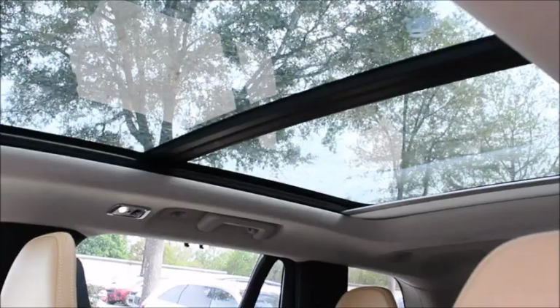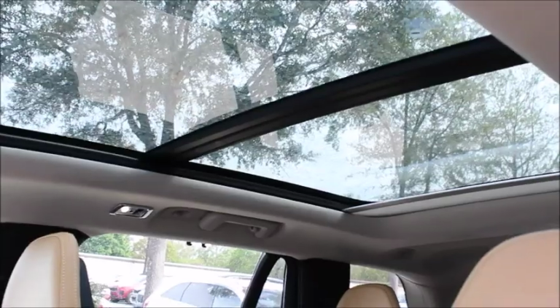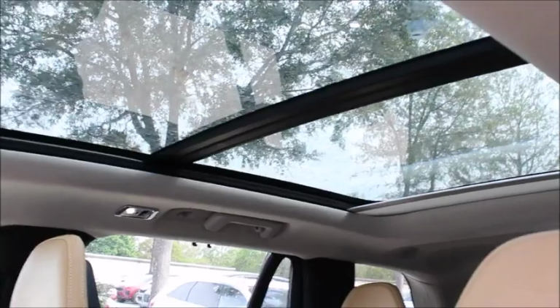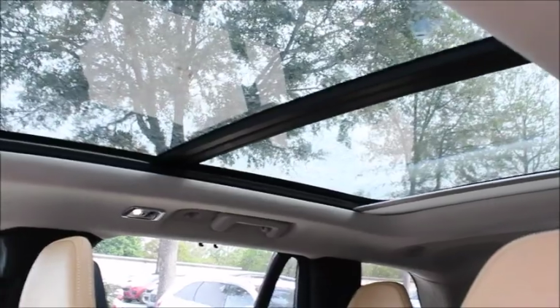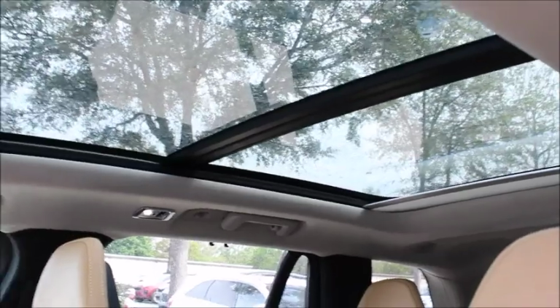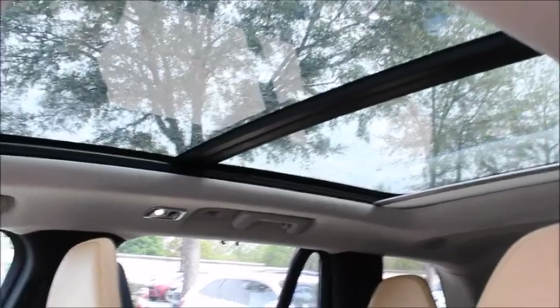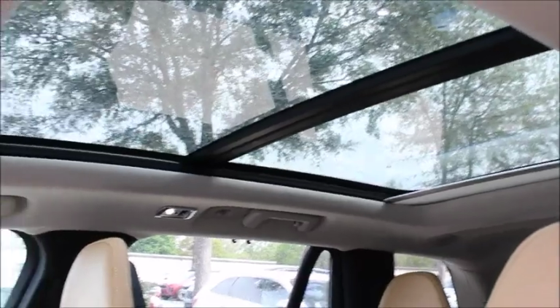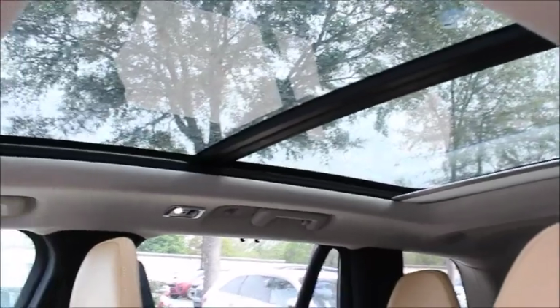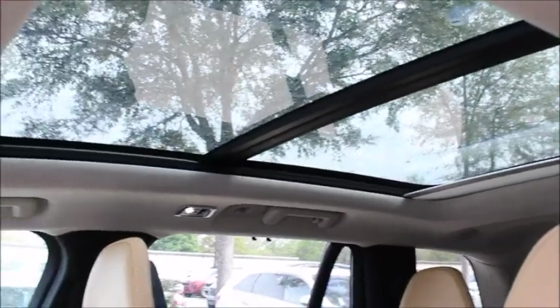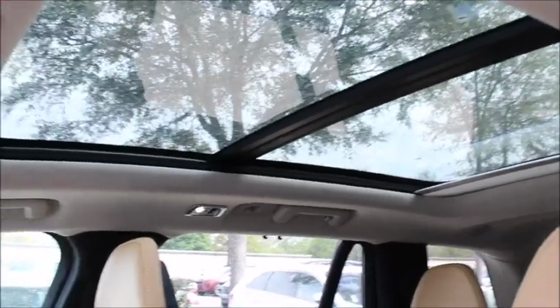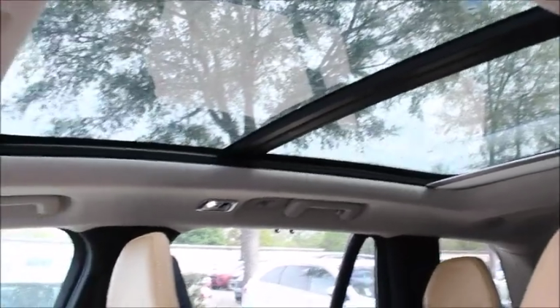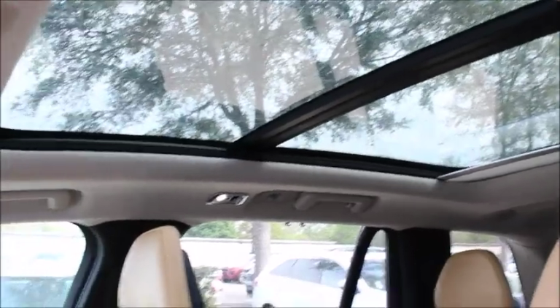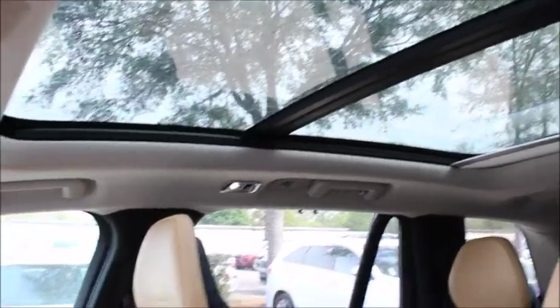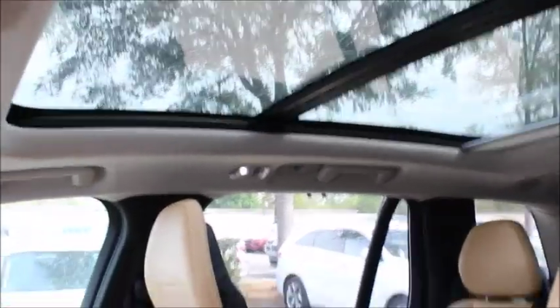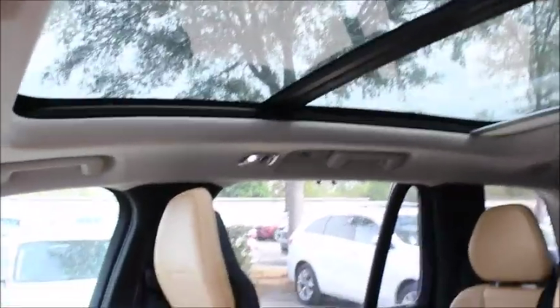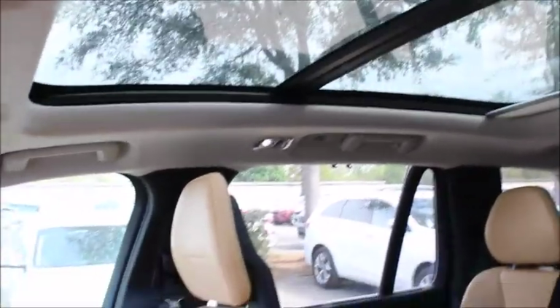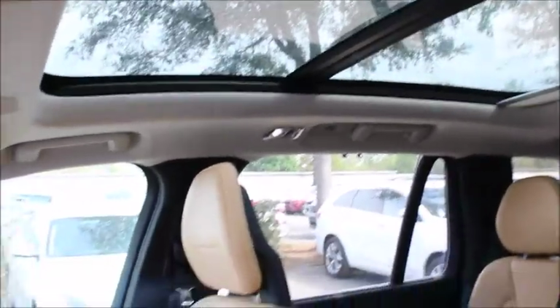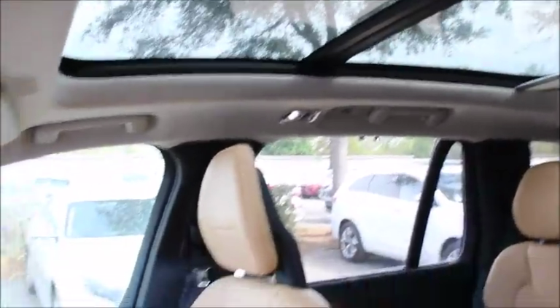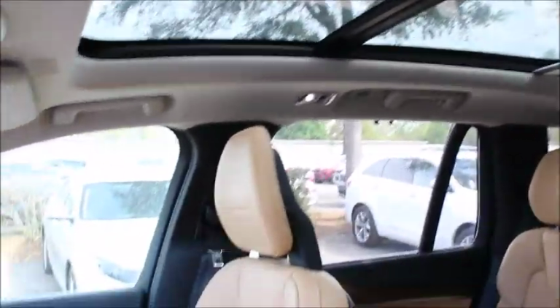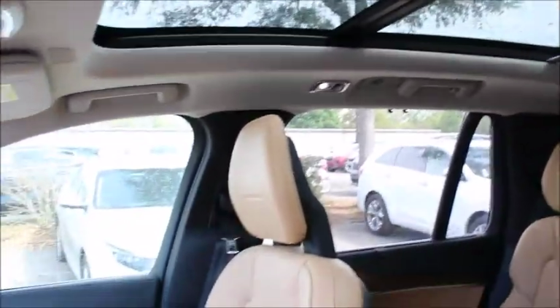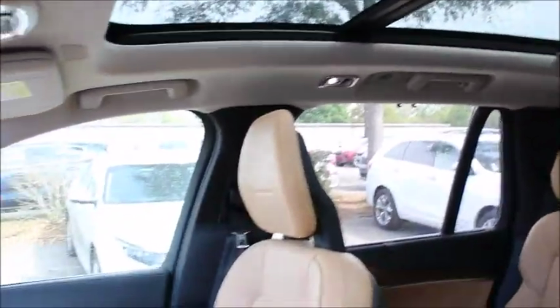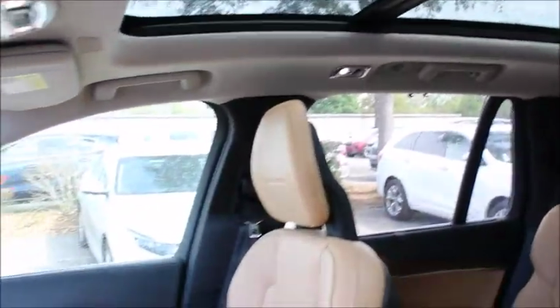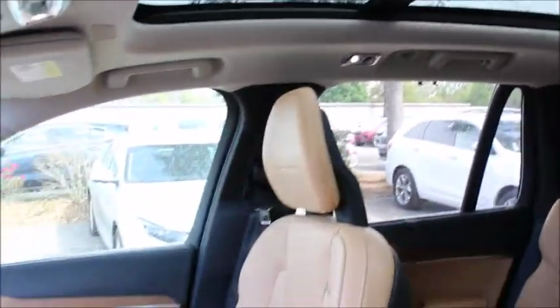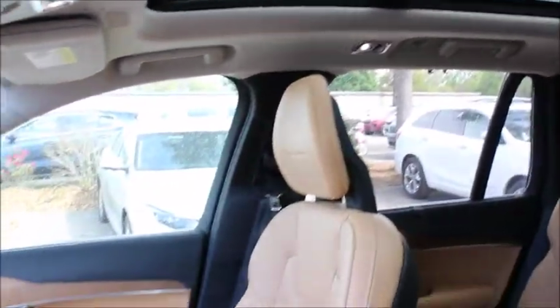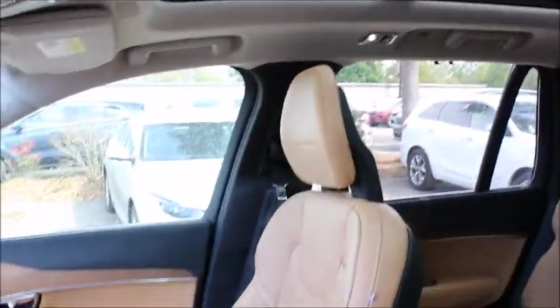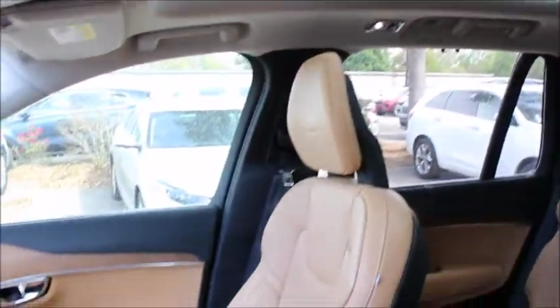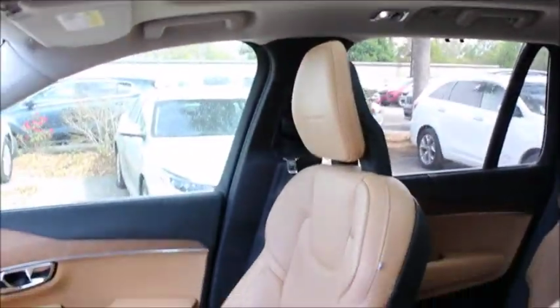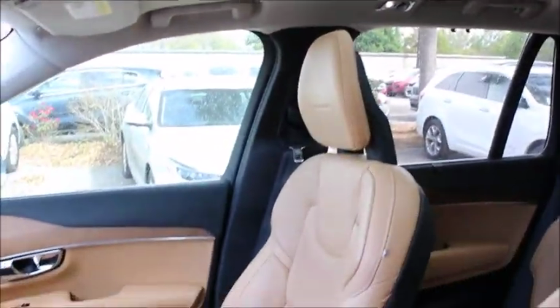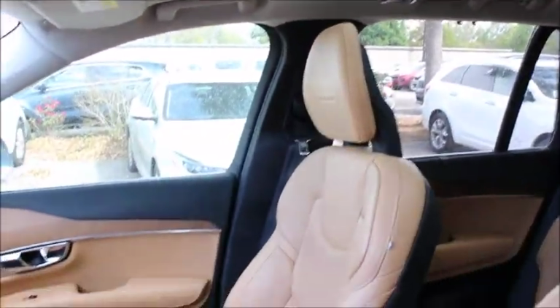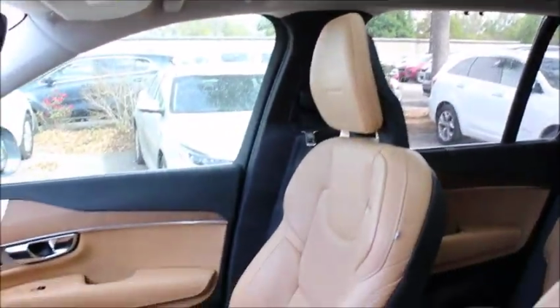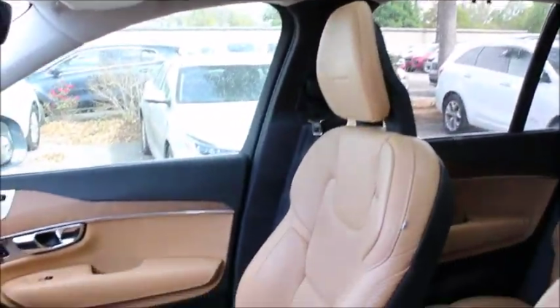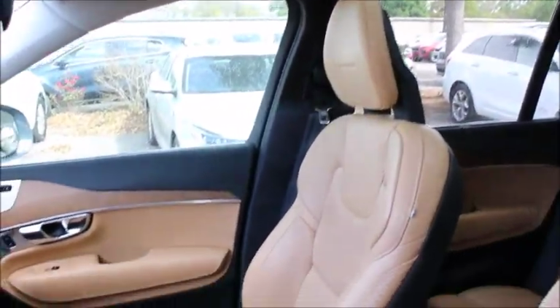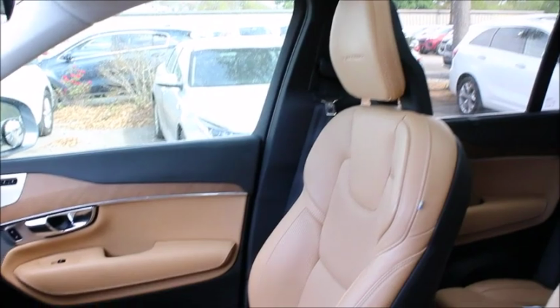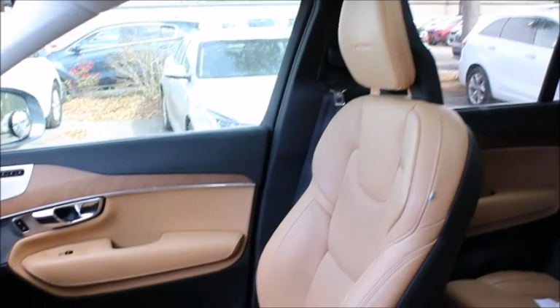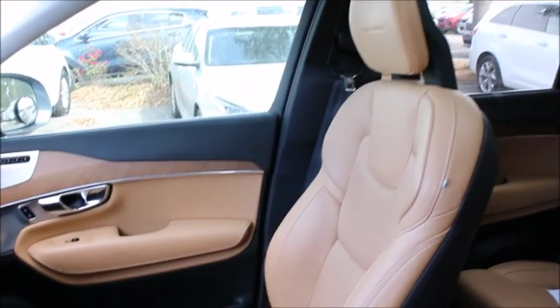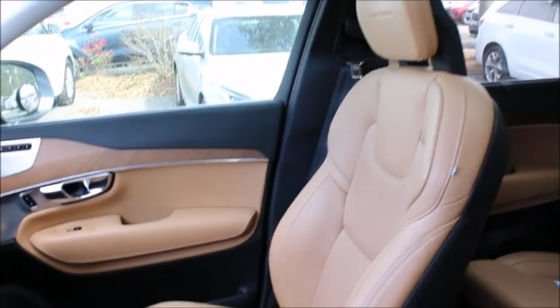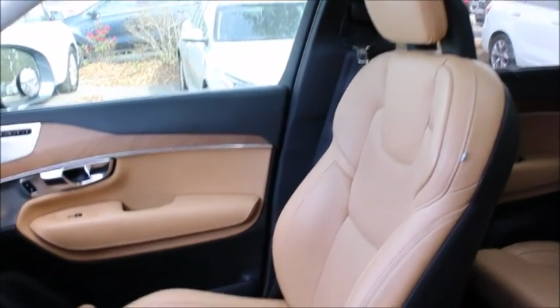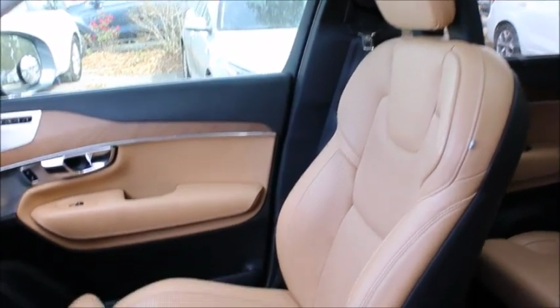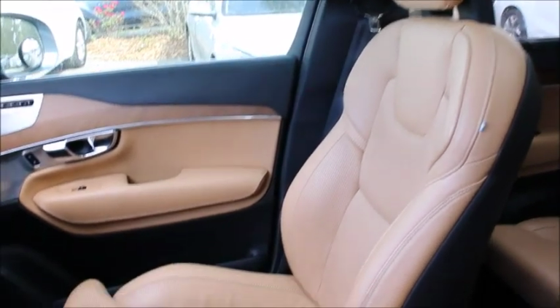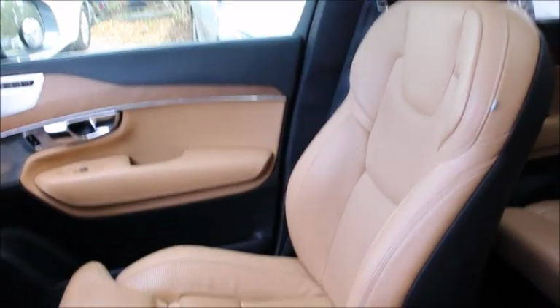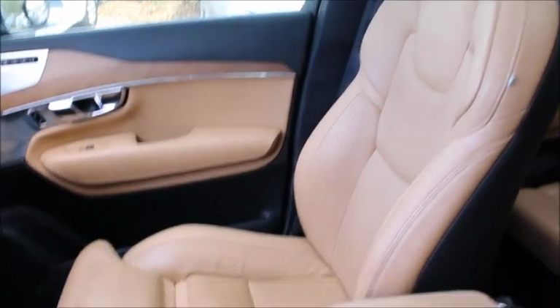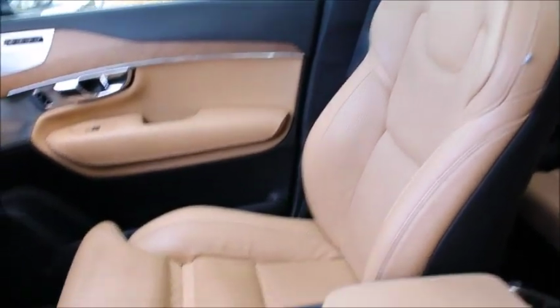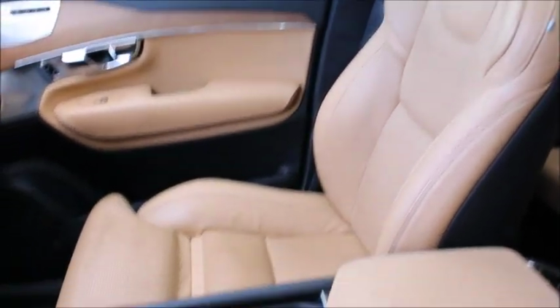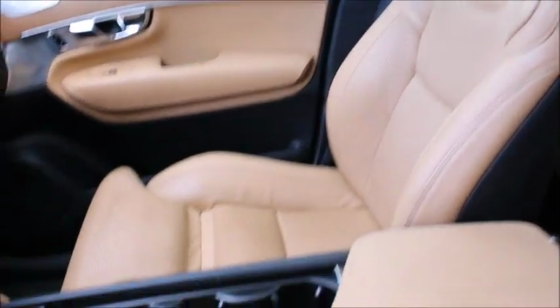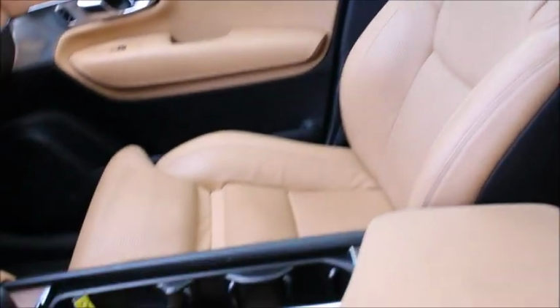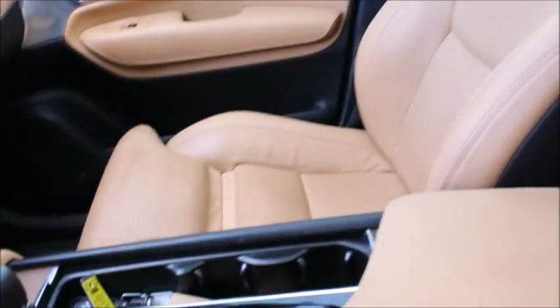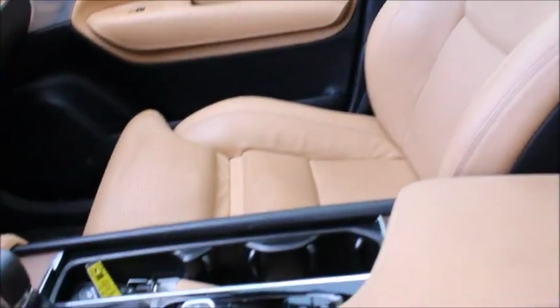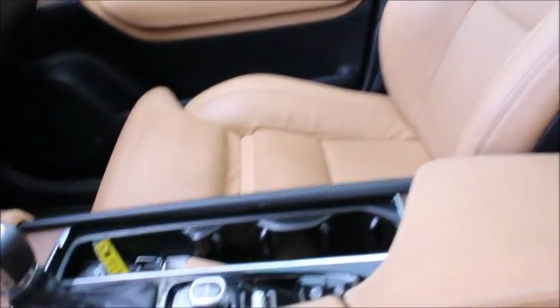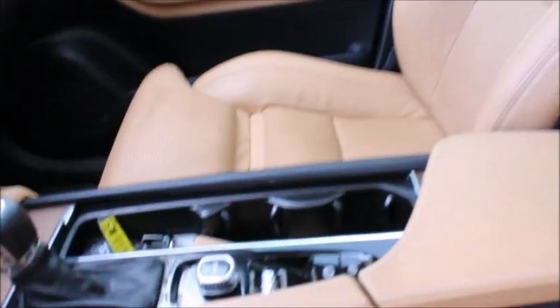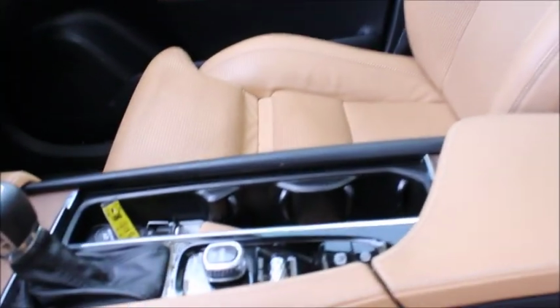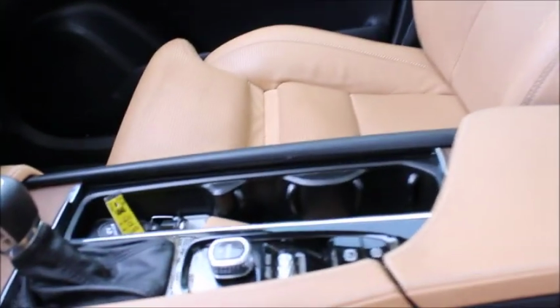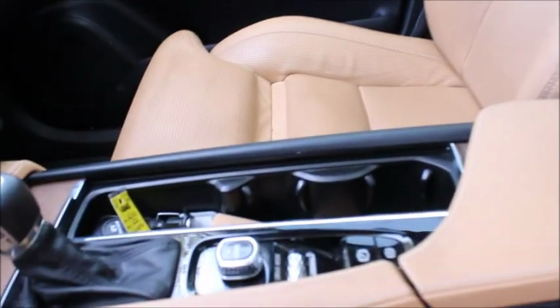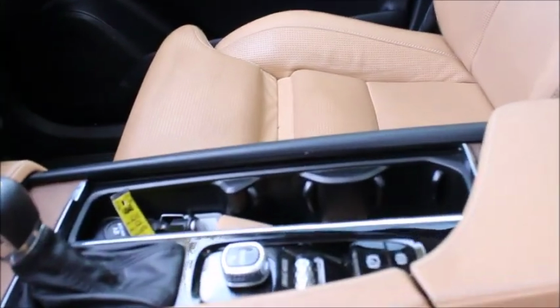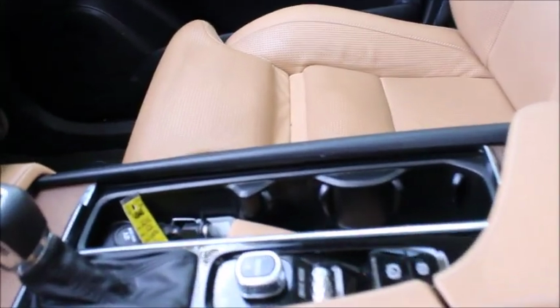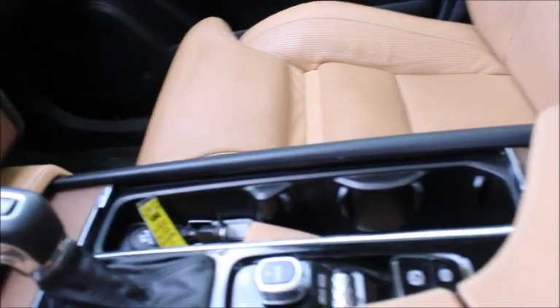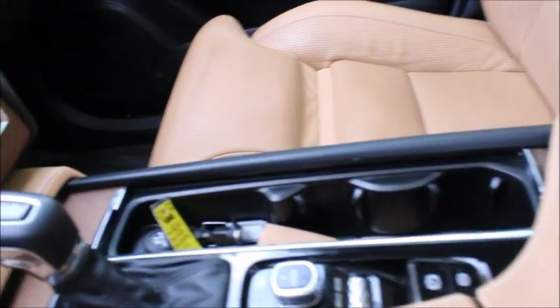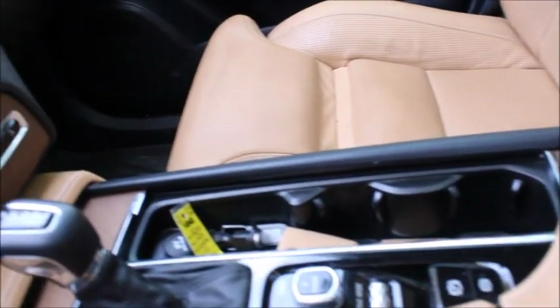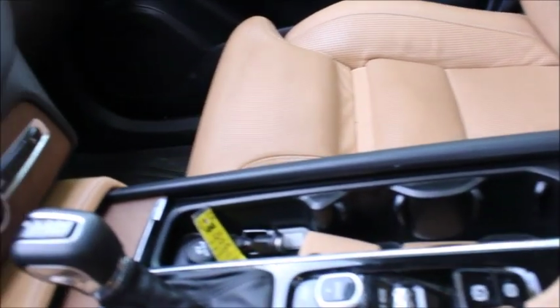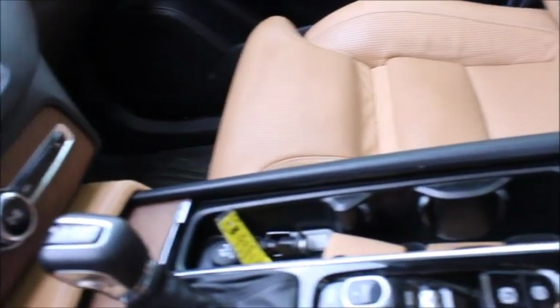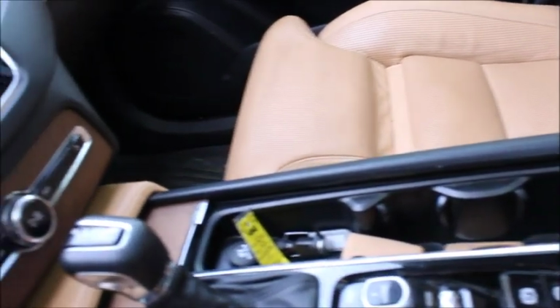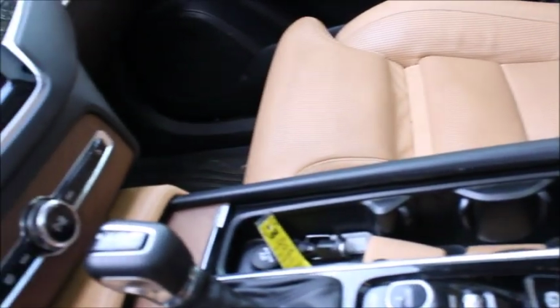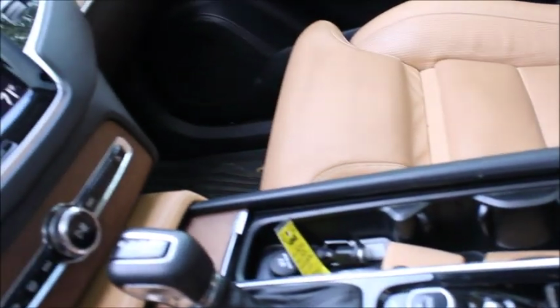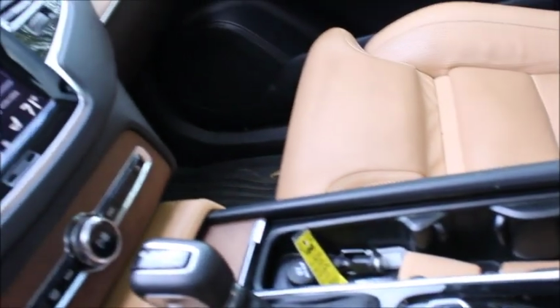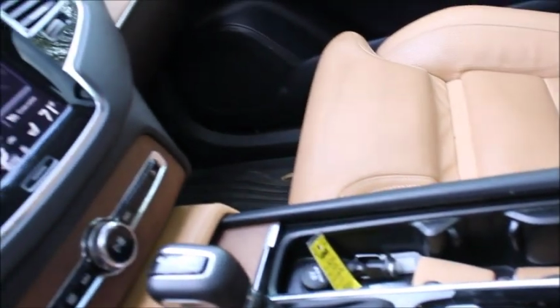This vehicle is priced well within the Kelley Blue Book Fair Market Range at only $42,241.